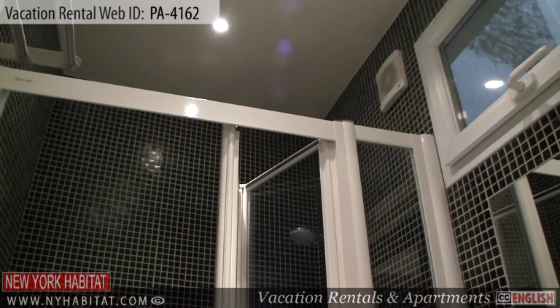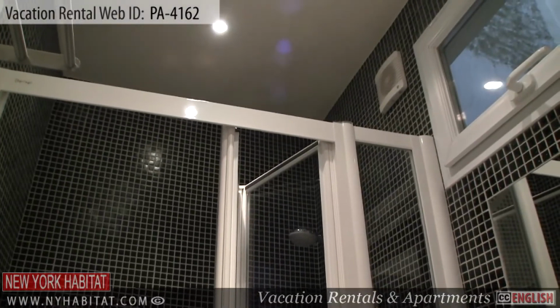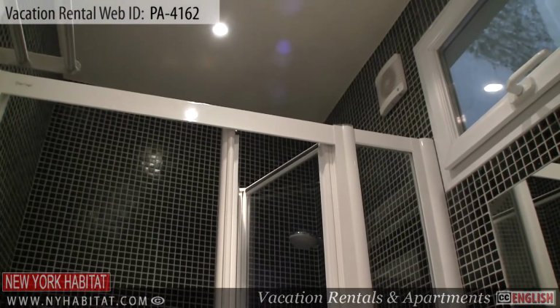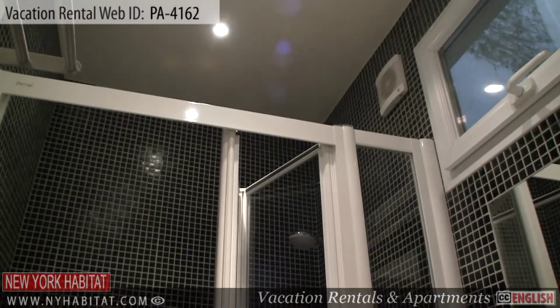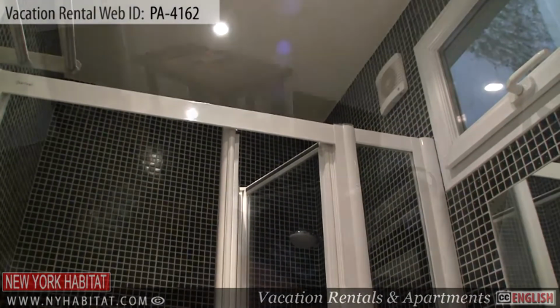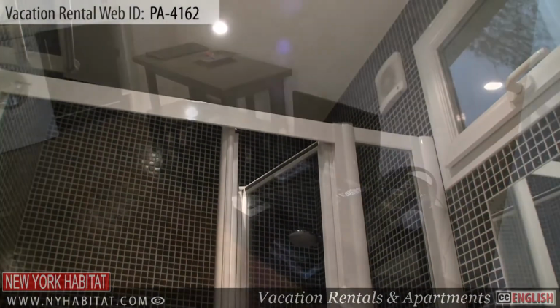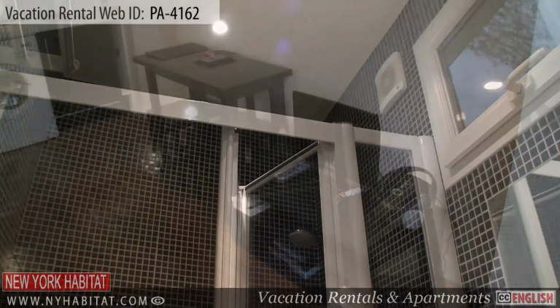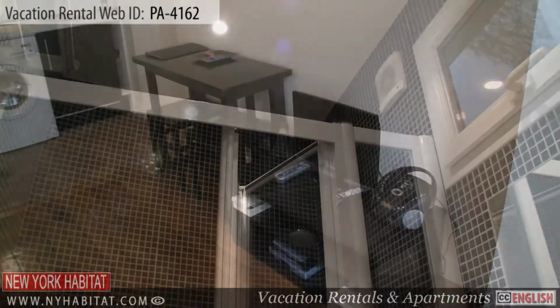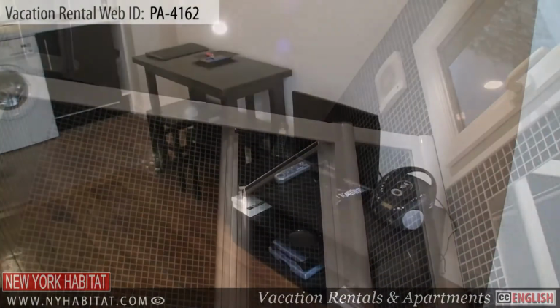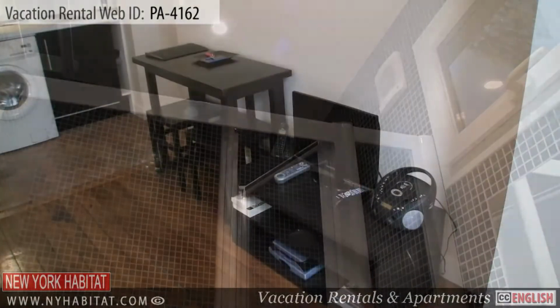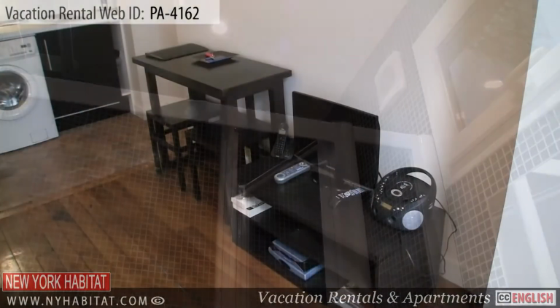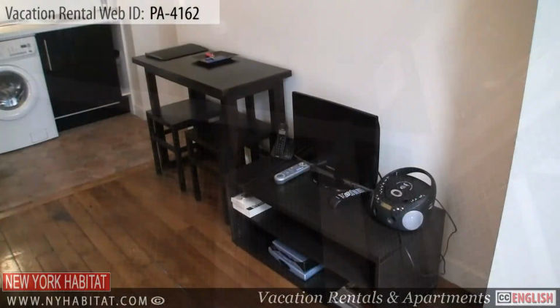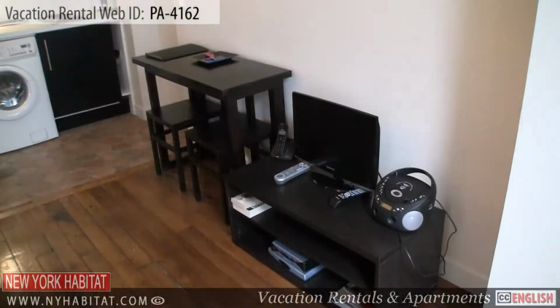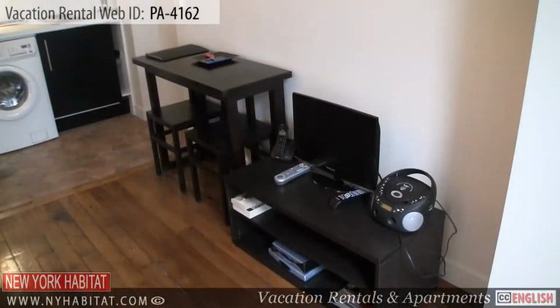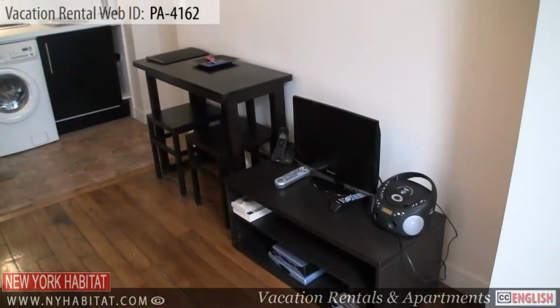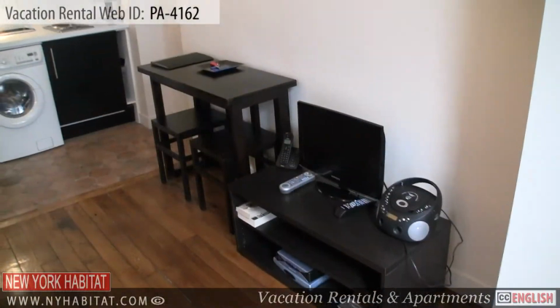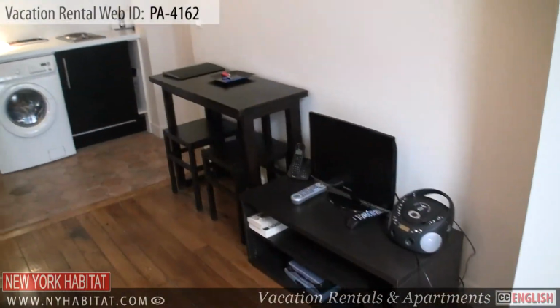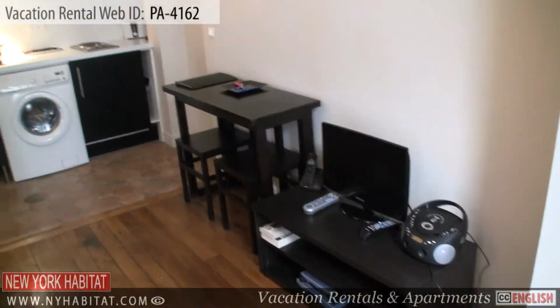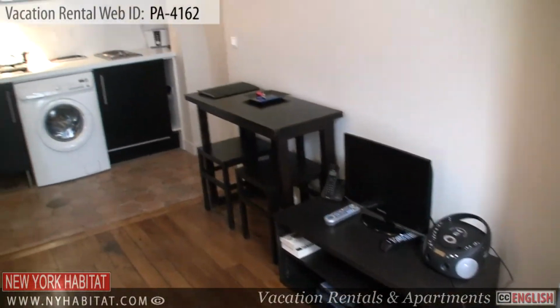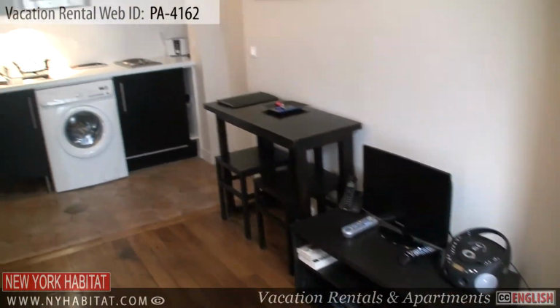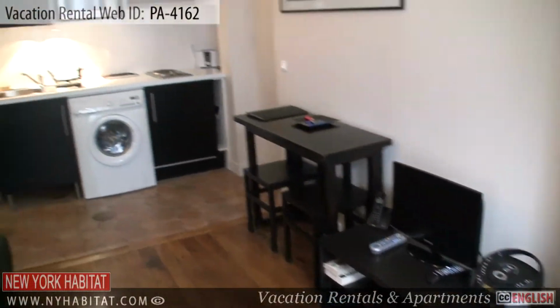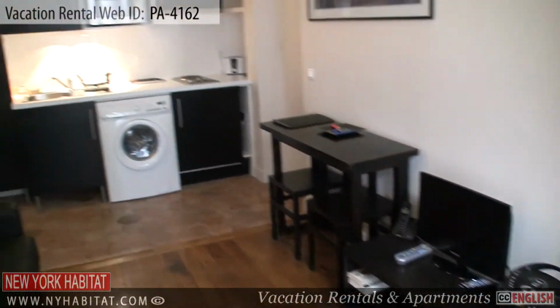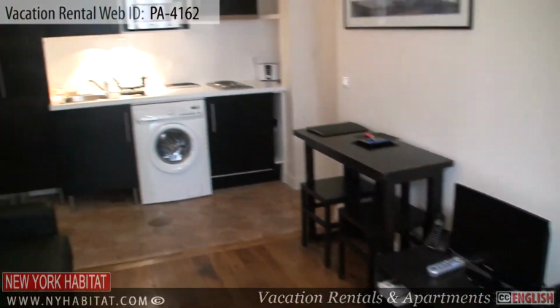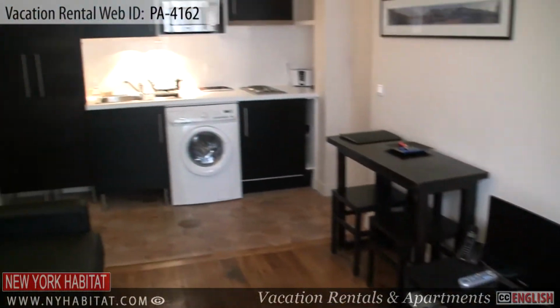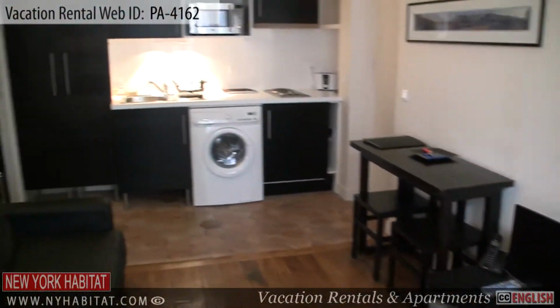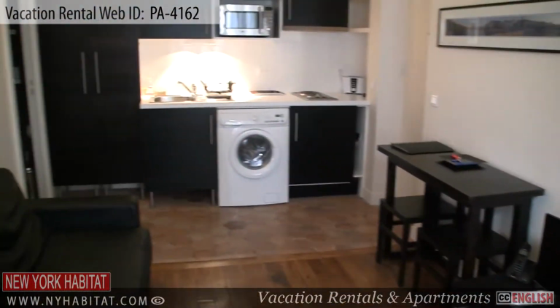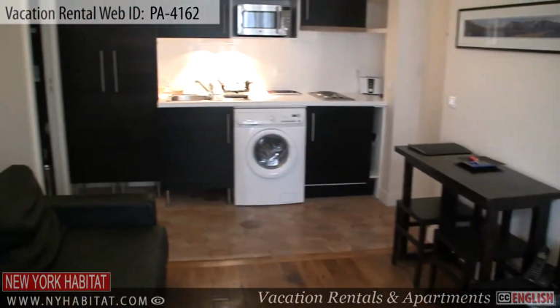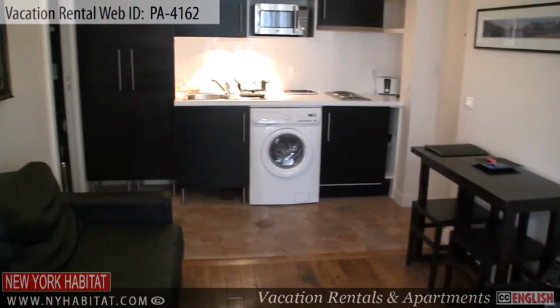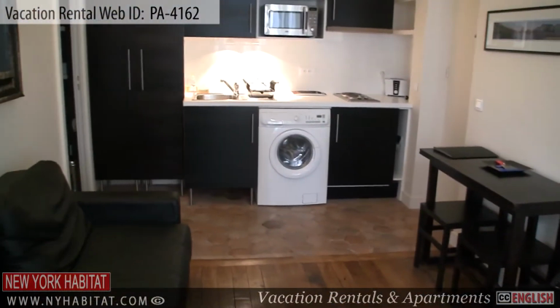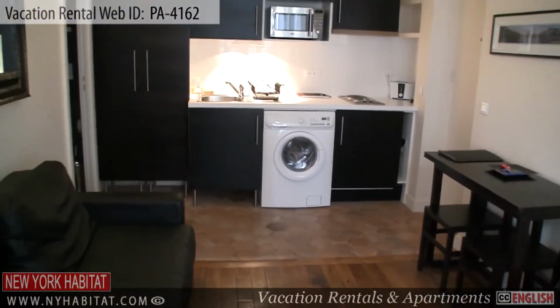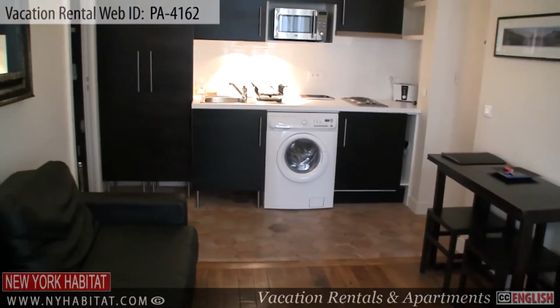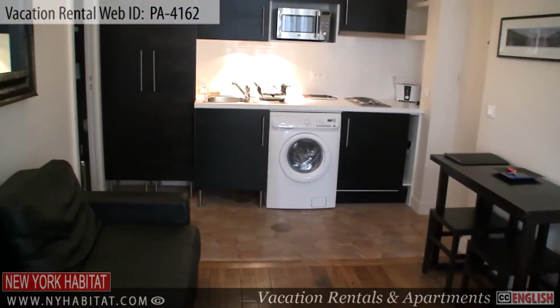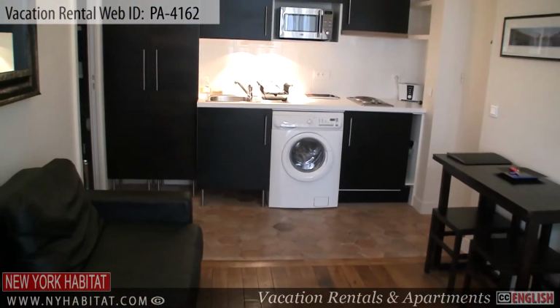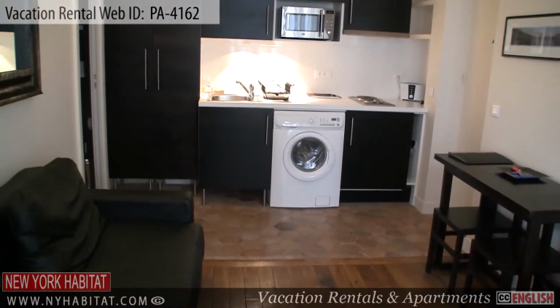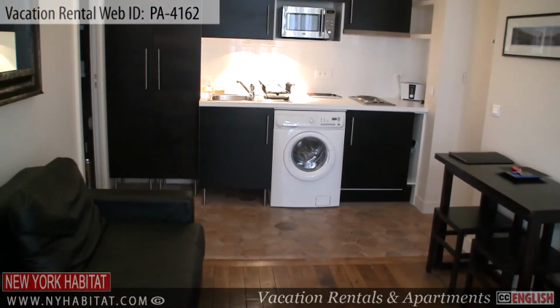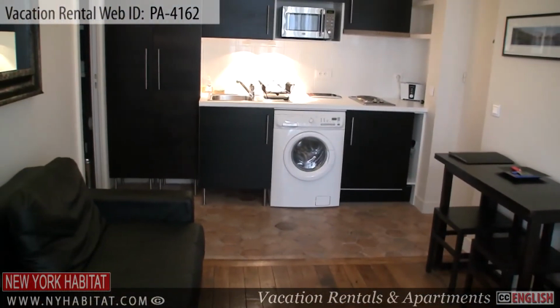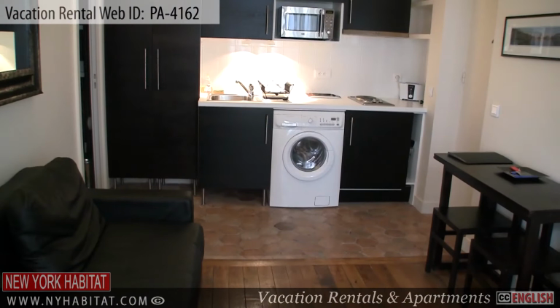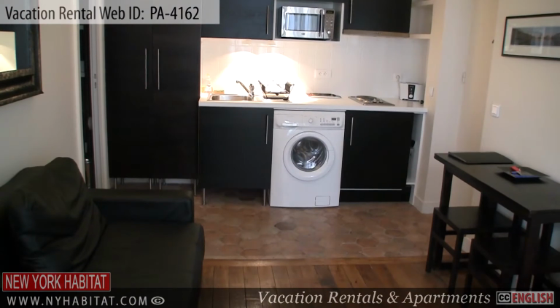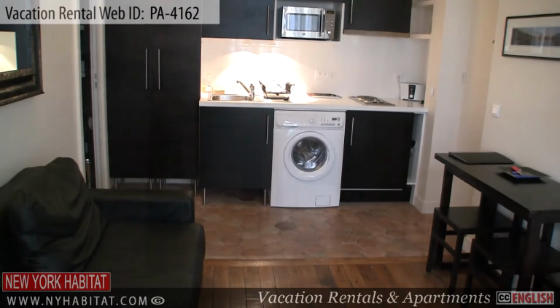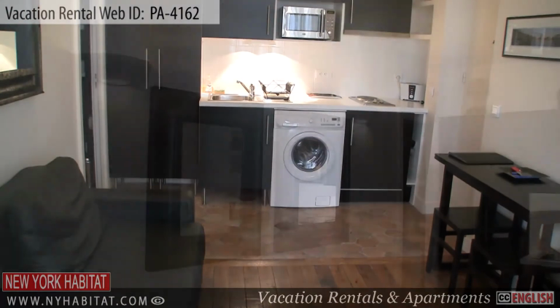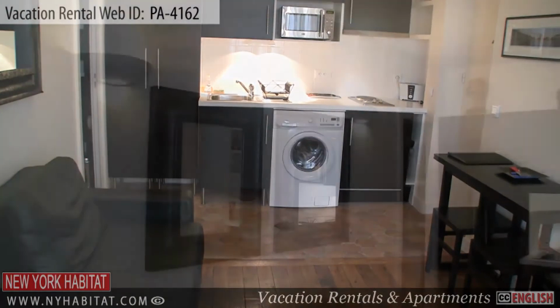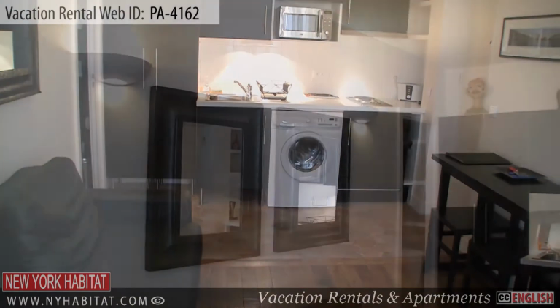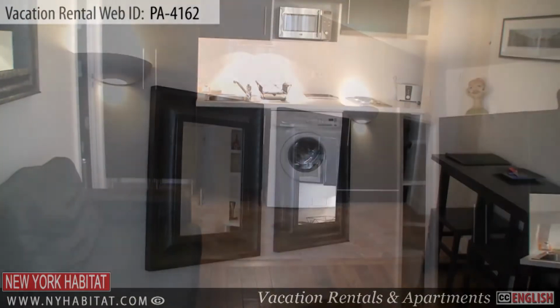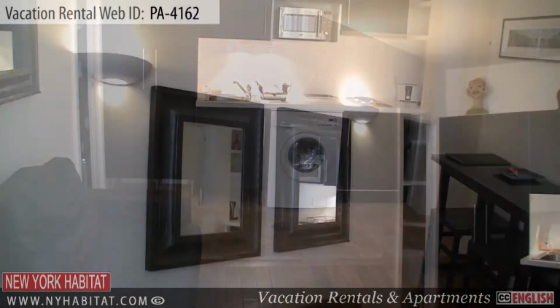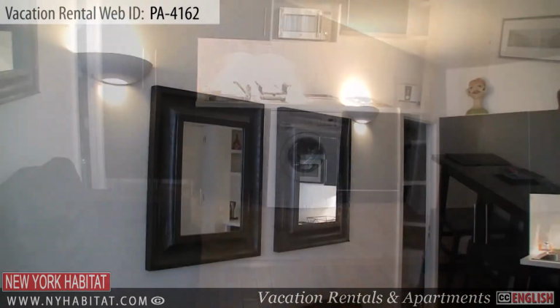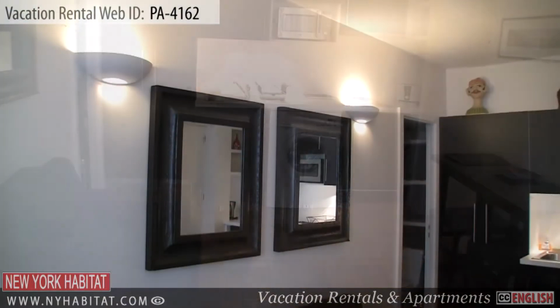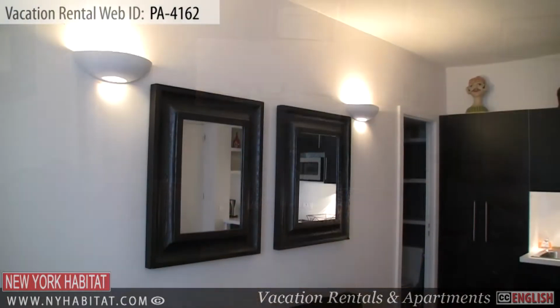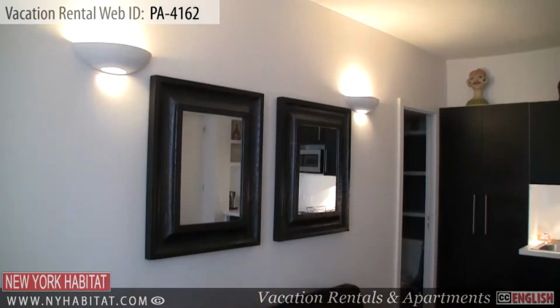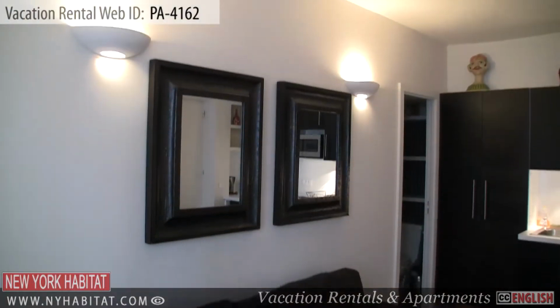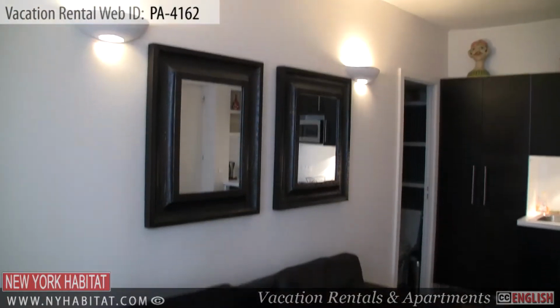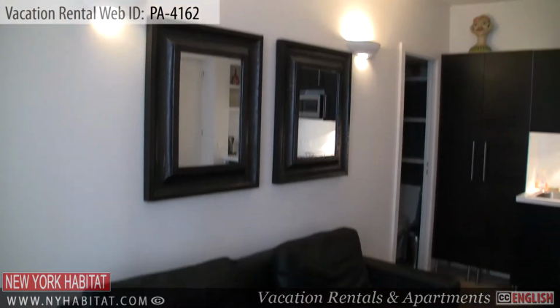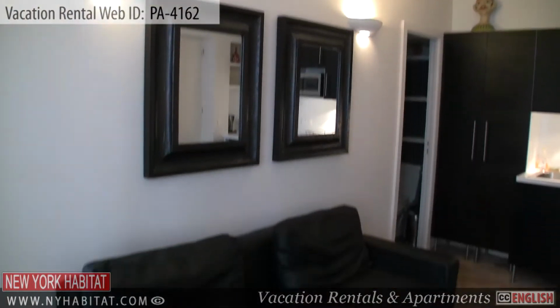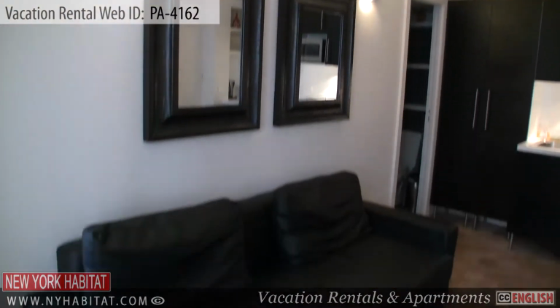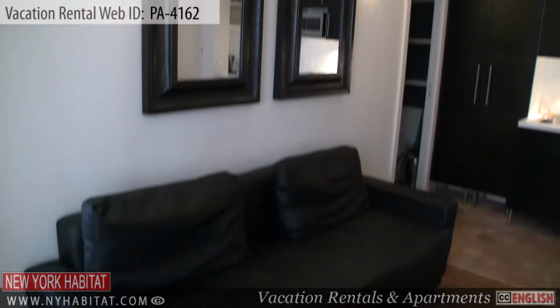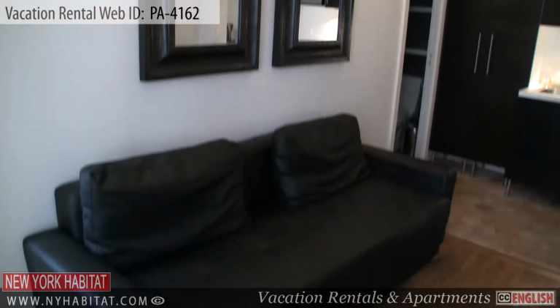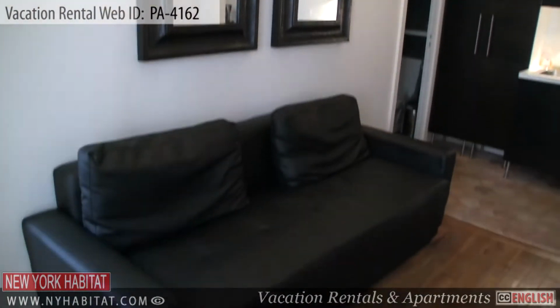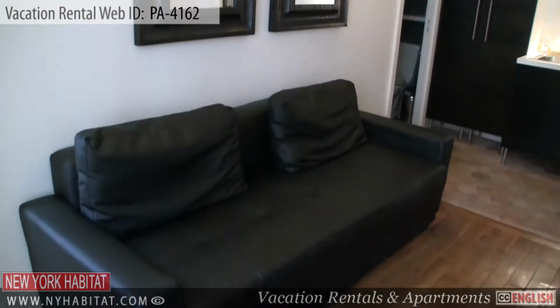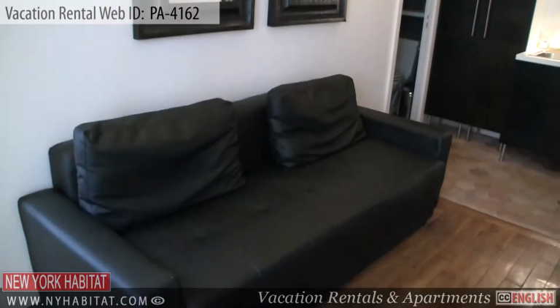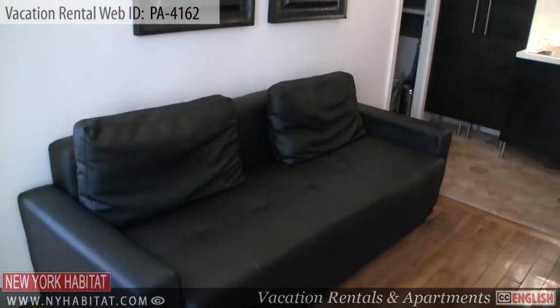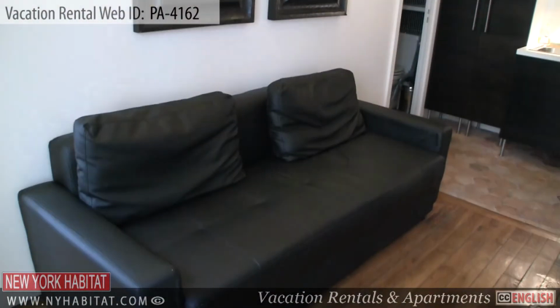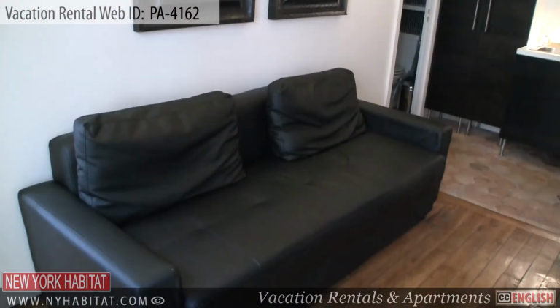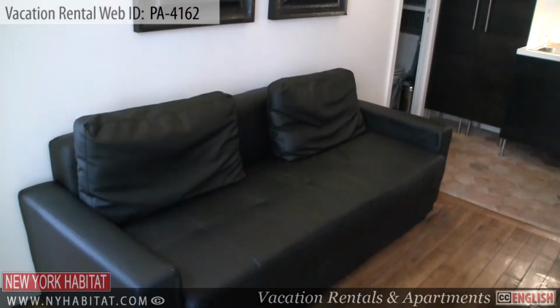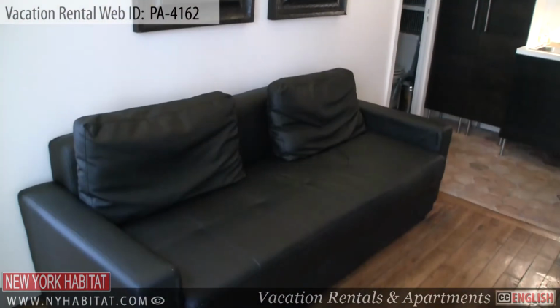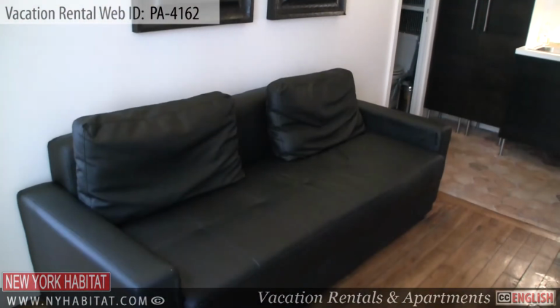Next is the living room. This furnished living room is equipped with a TV. Wi-Fi internet access is also available.